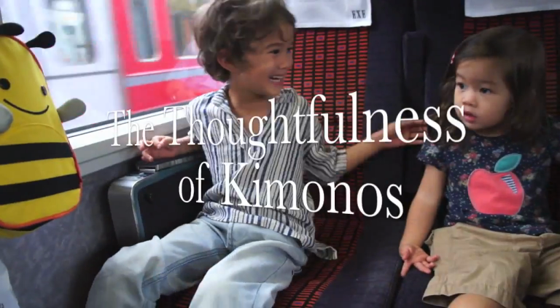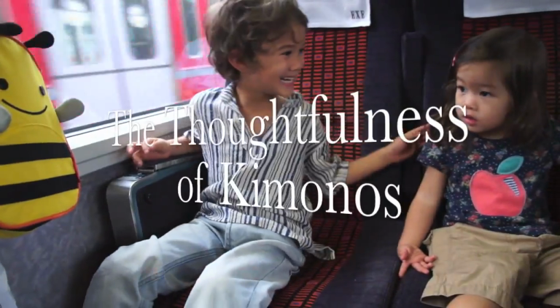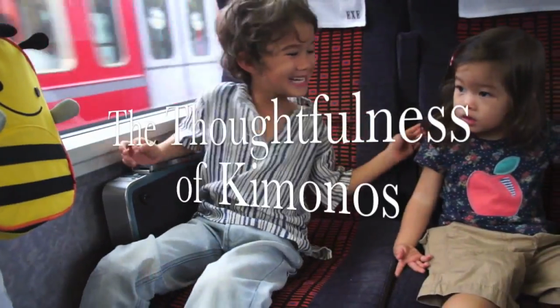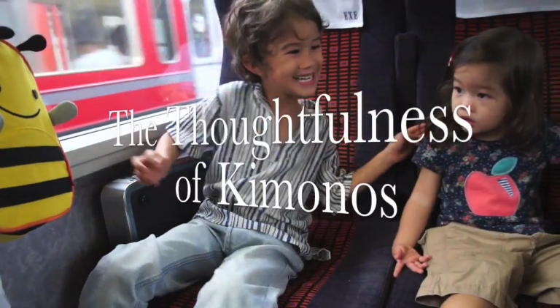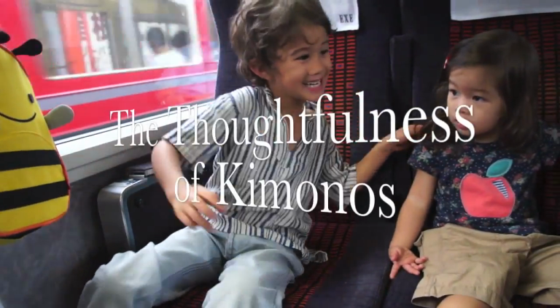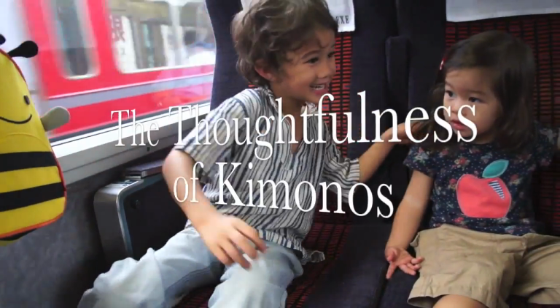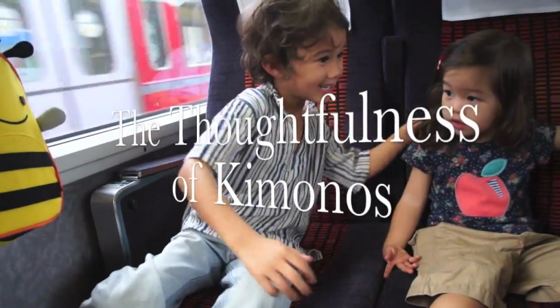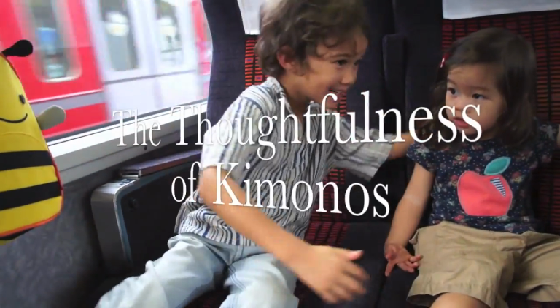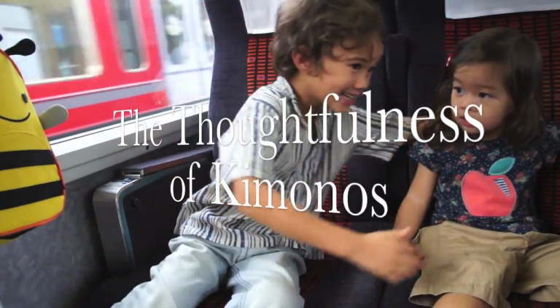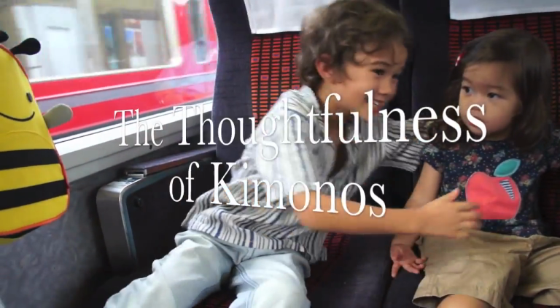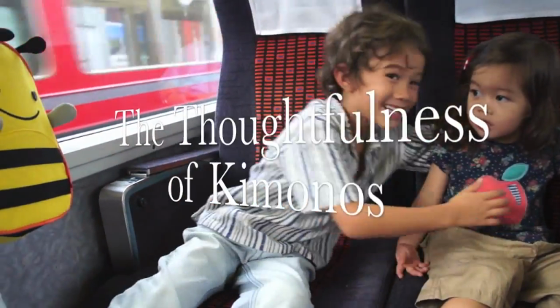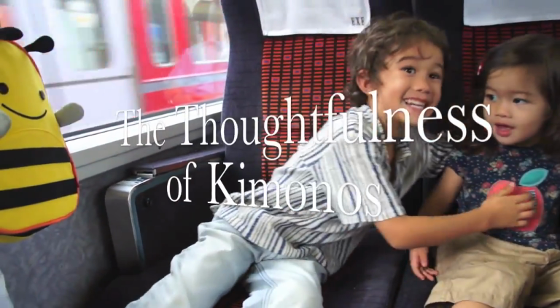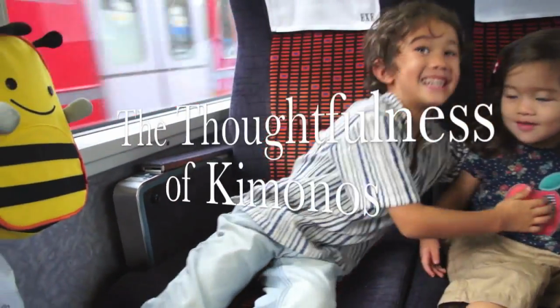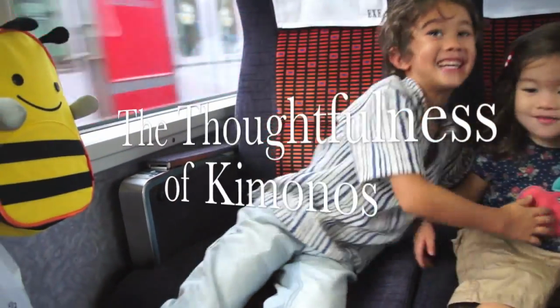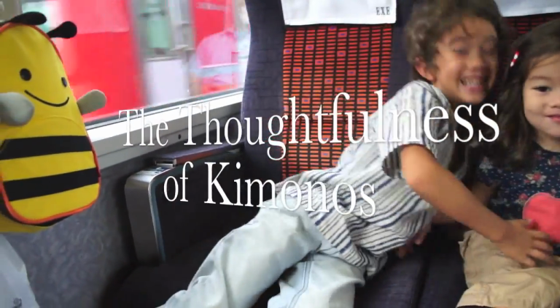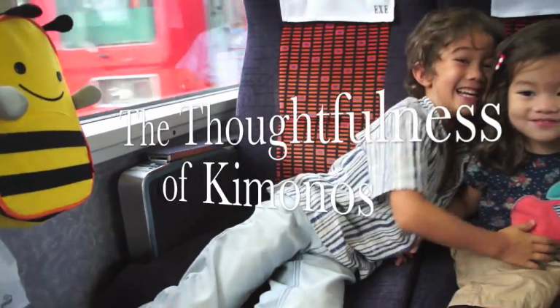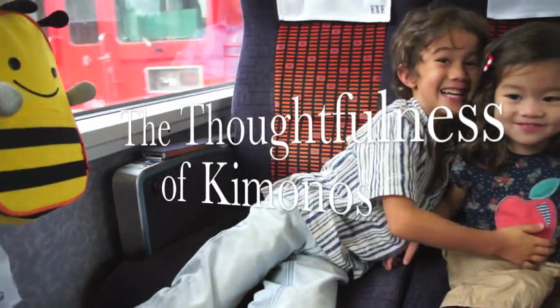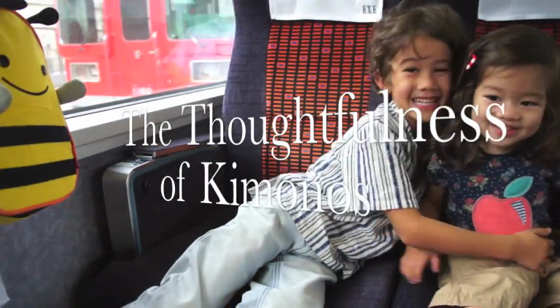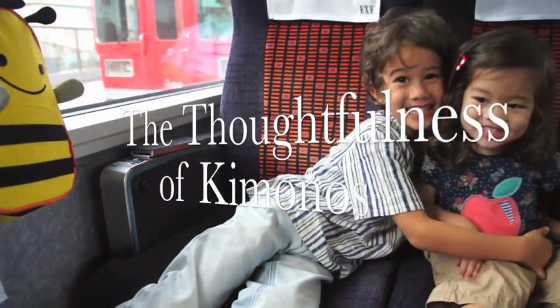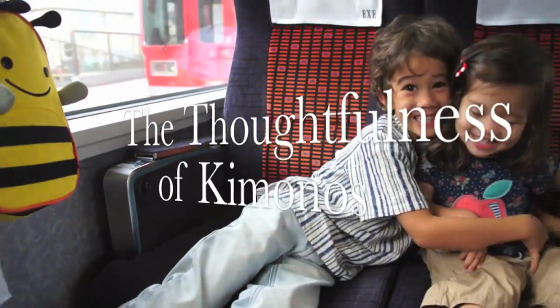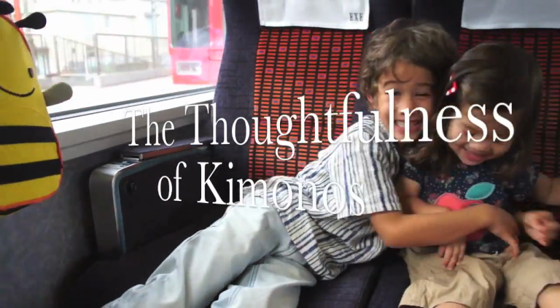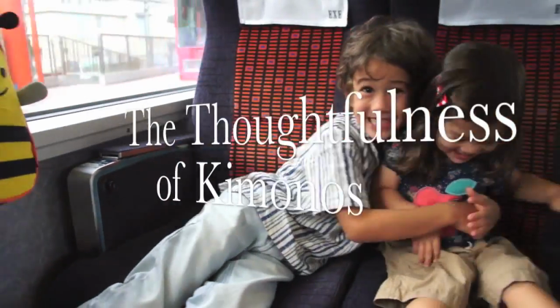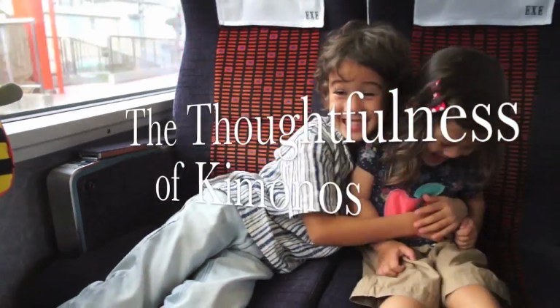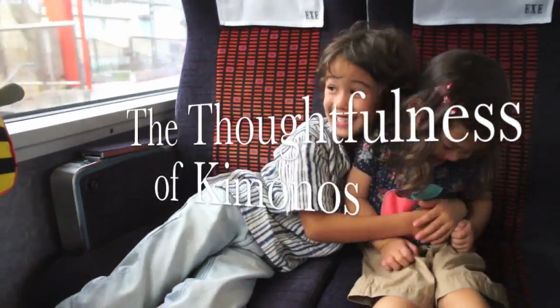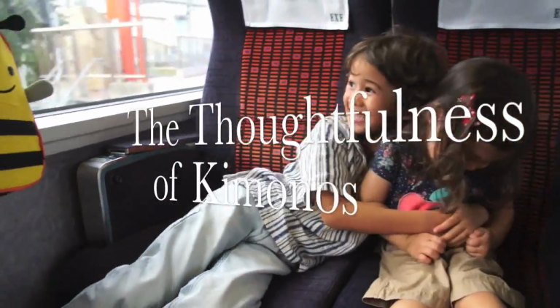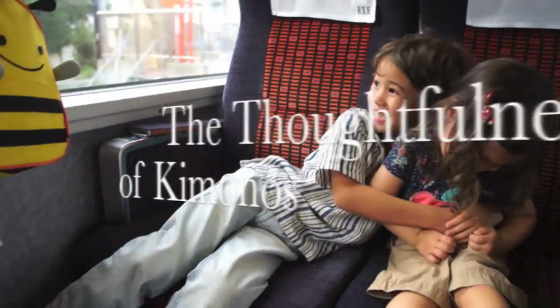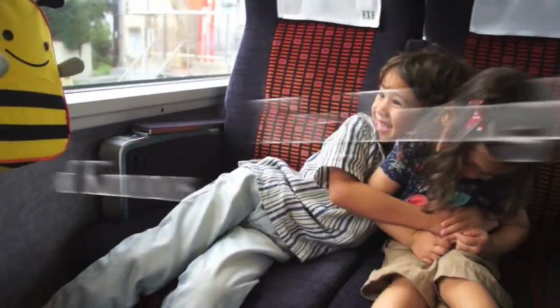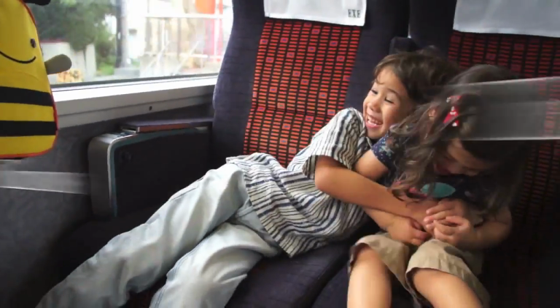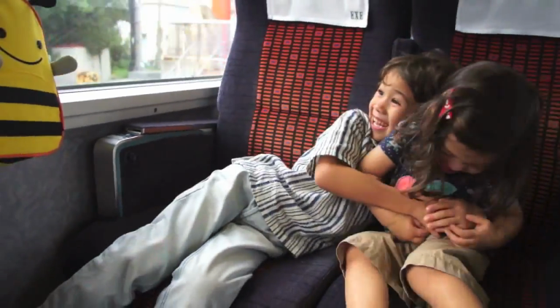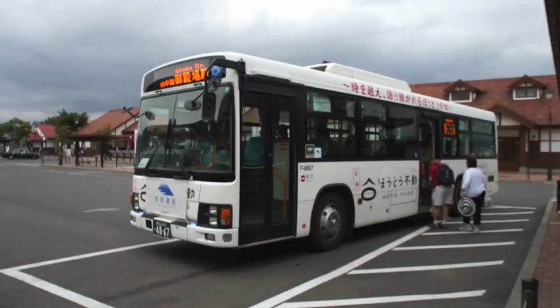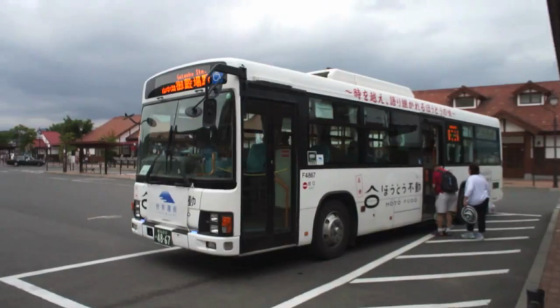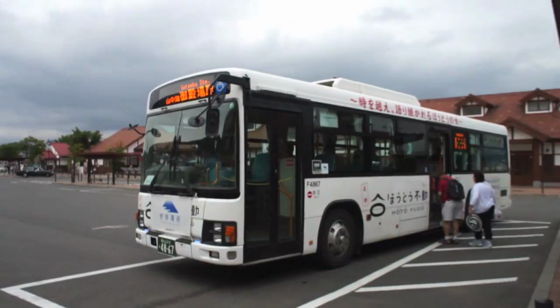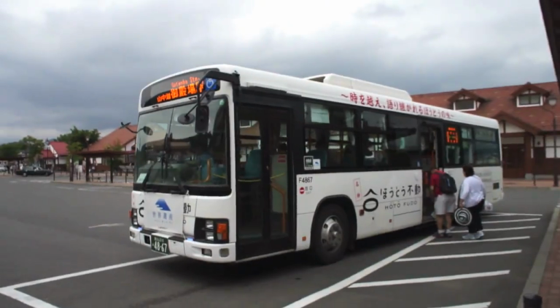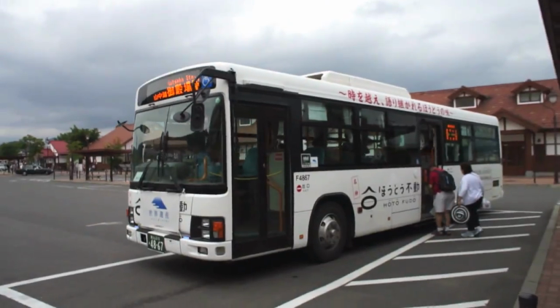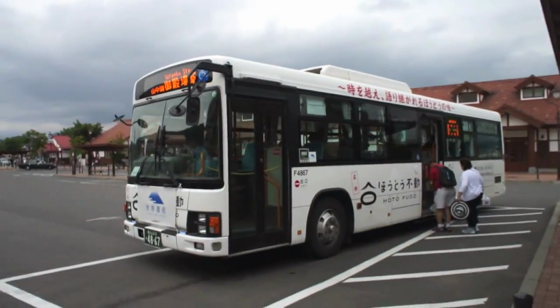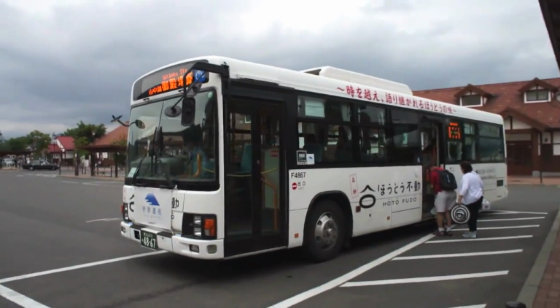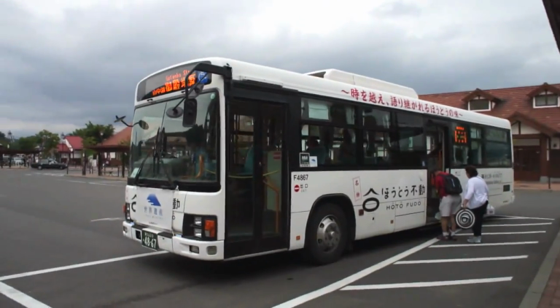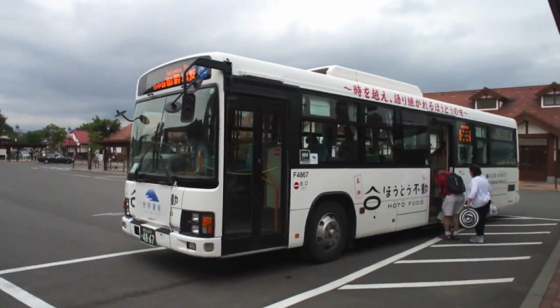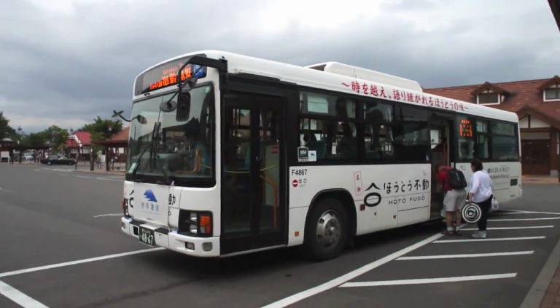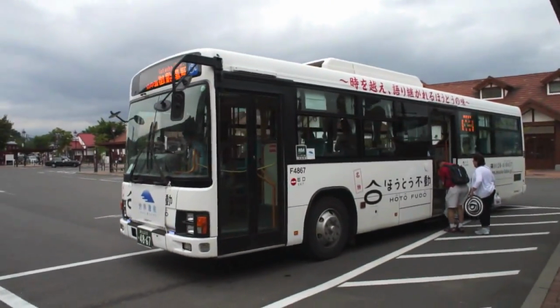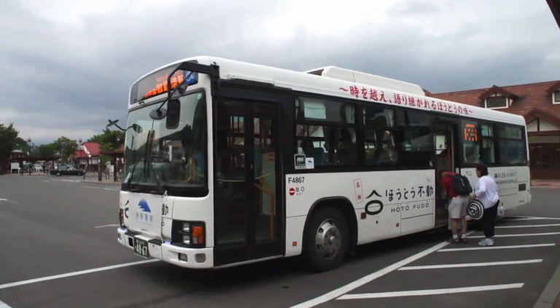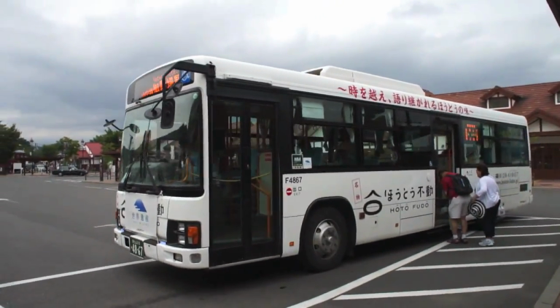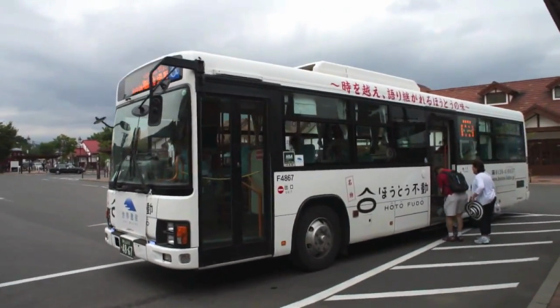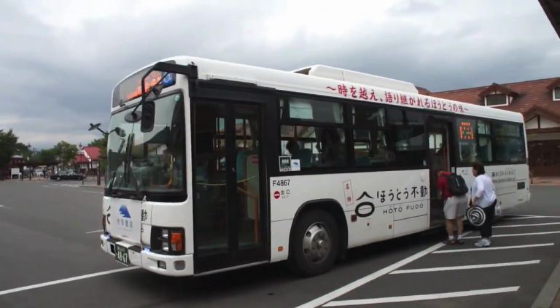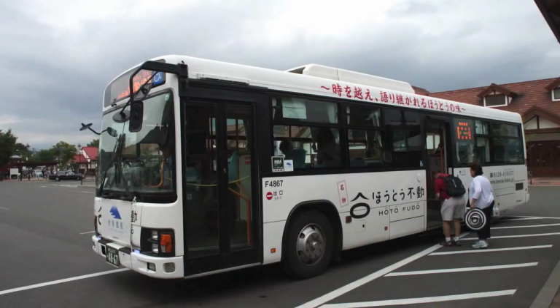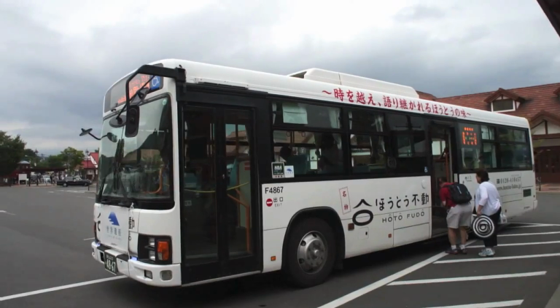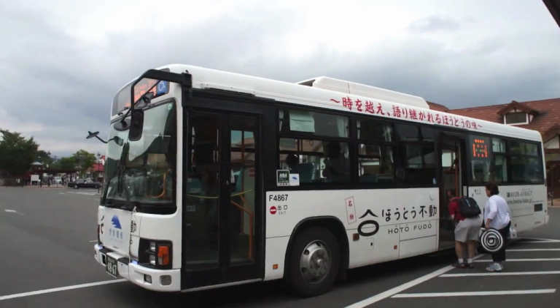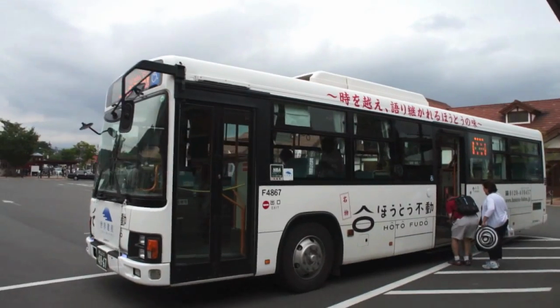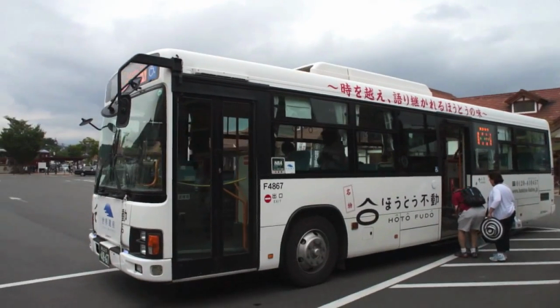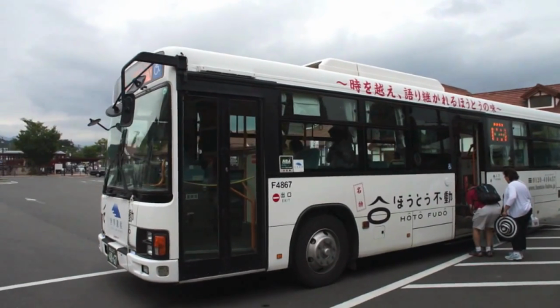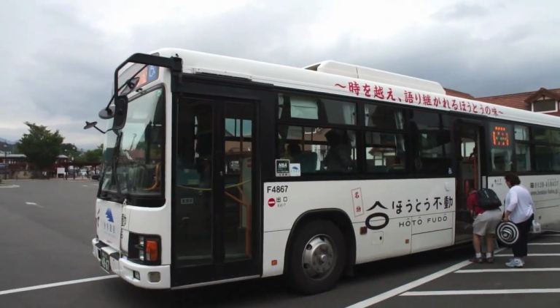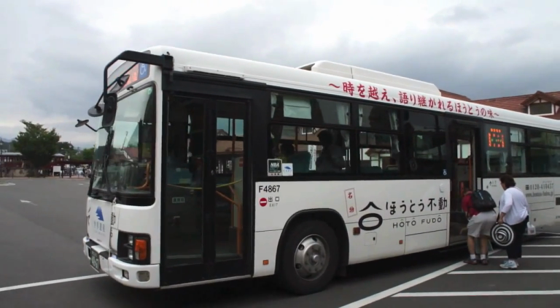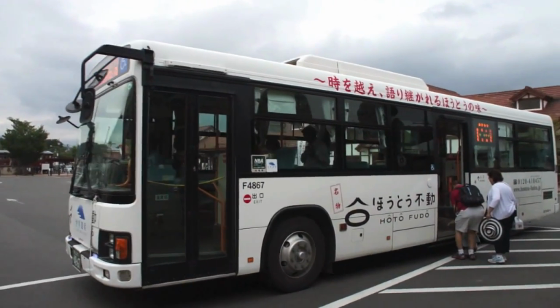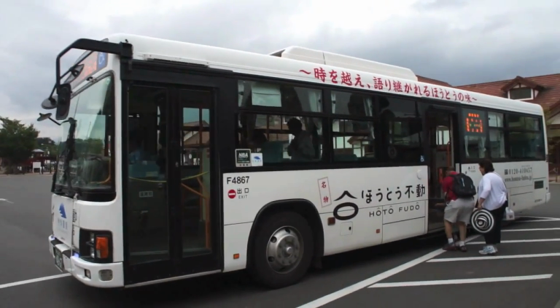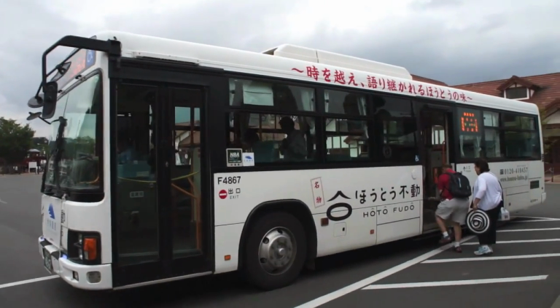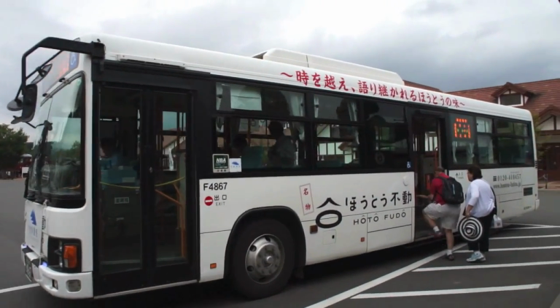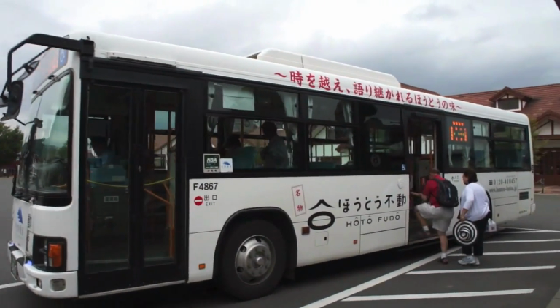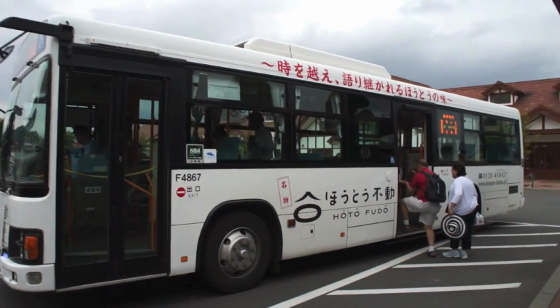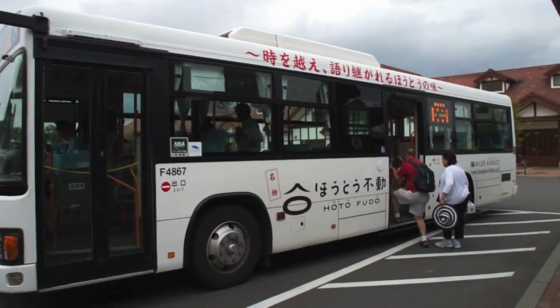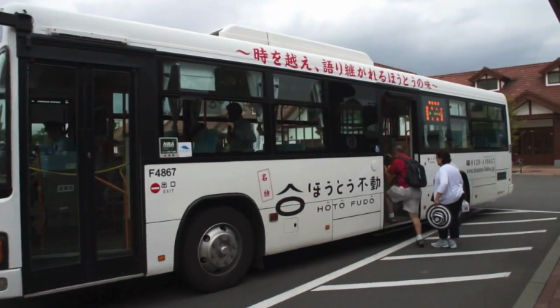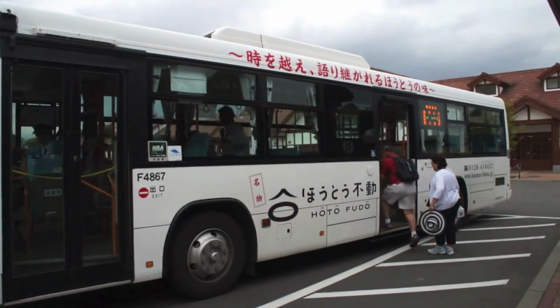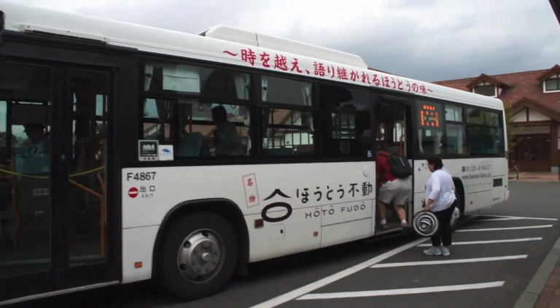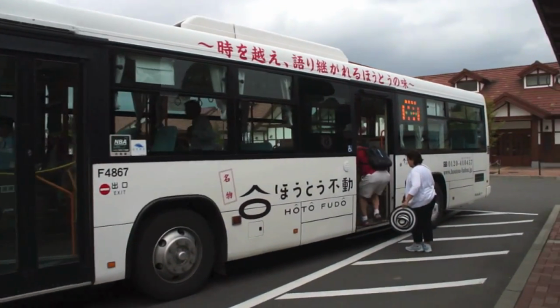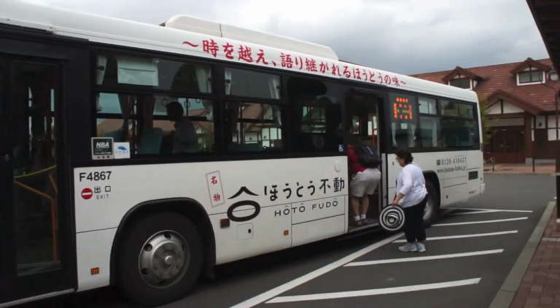Hi Mei Mei! Hello from Japan! We're still in Hakone, but today we decided to take a day trip to Kawaguchiko.